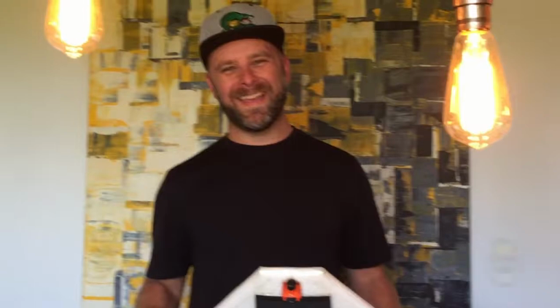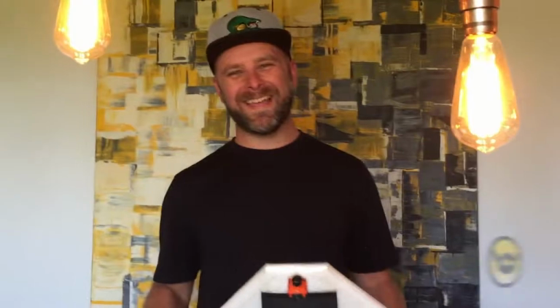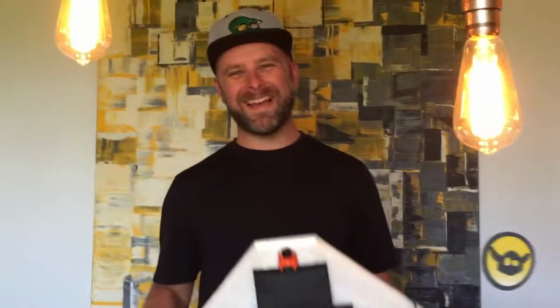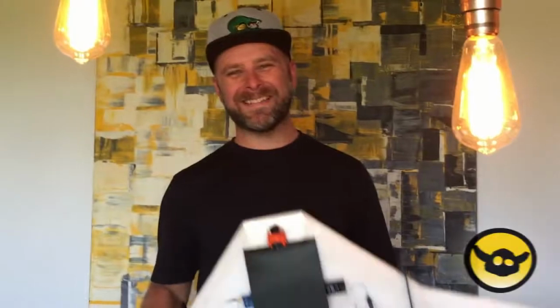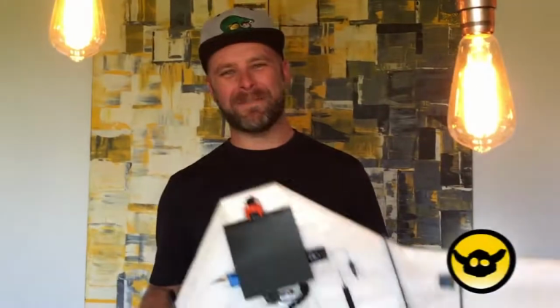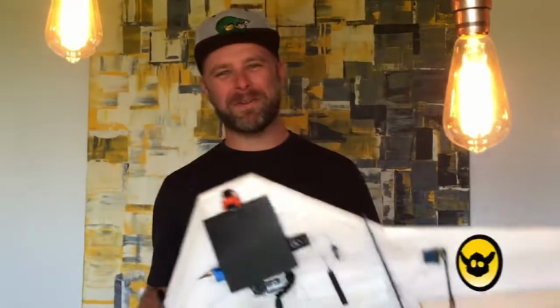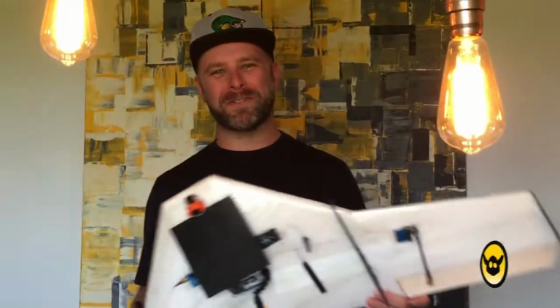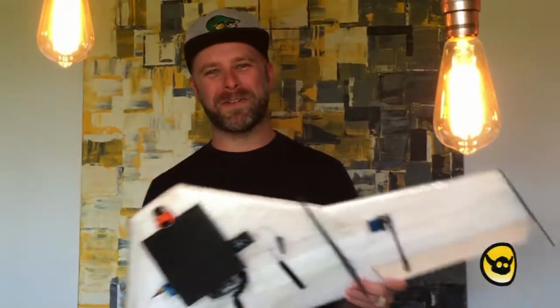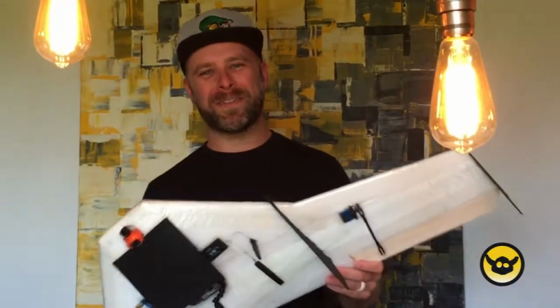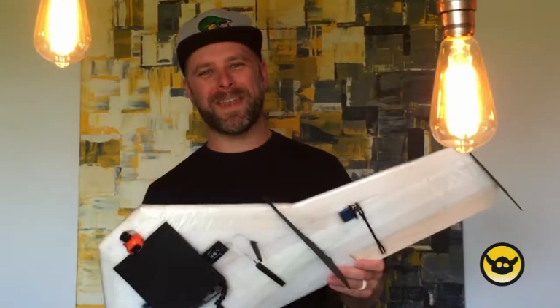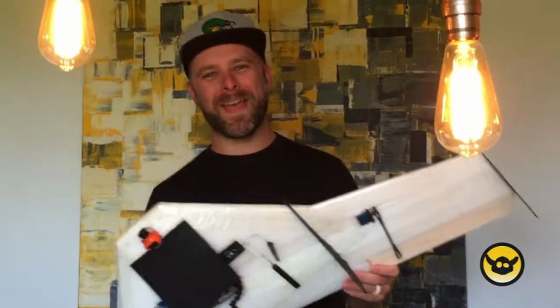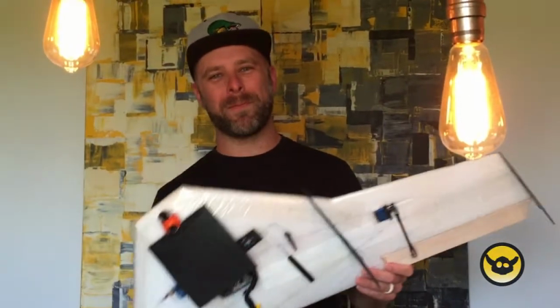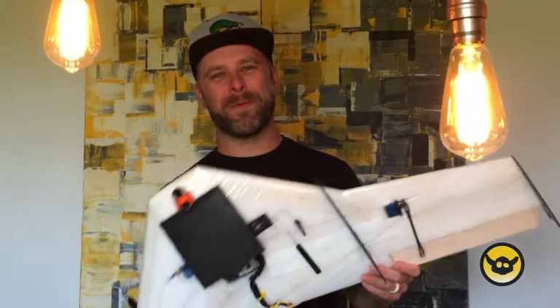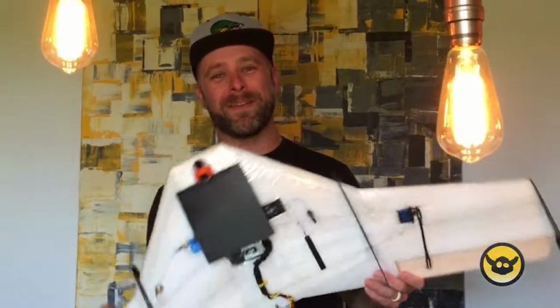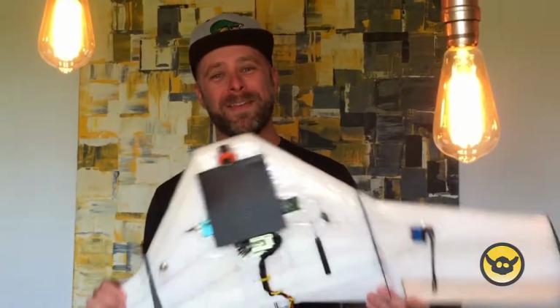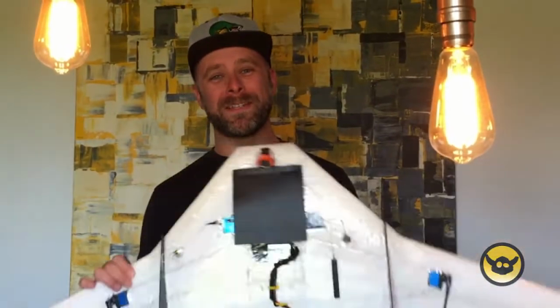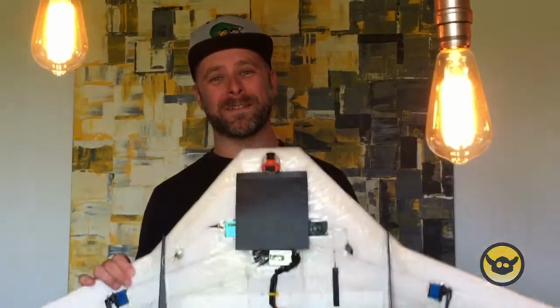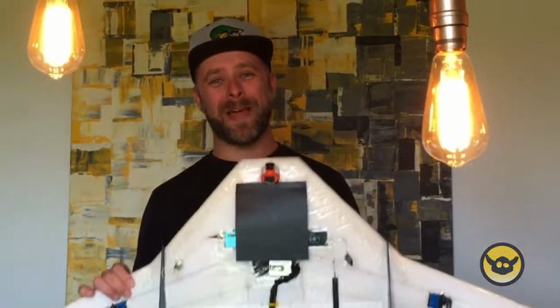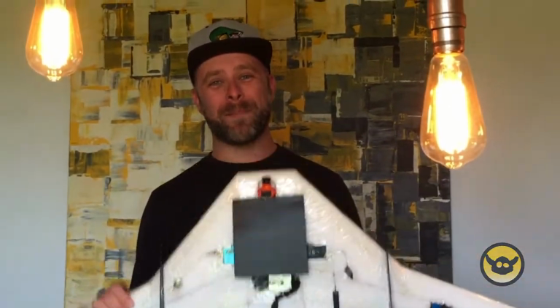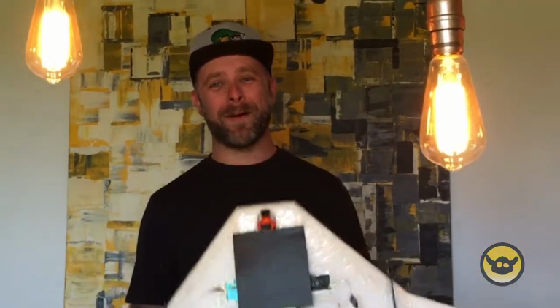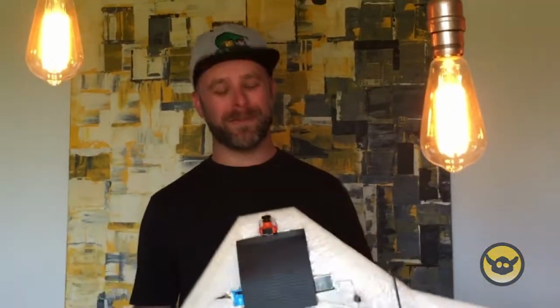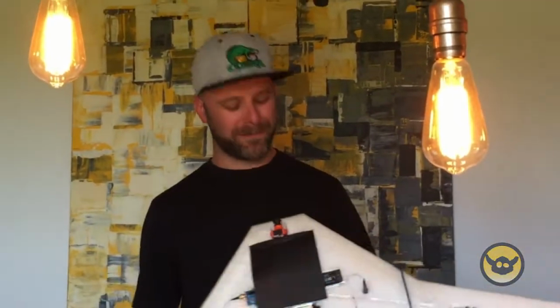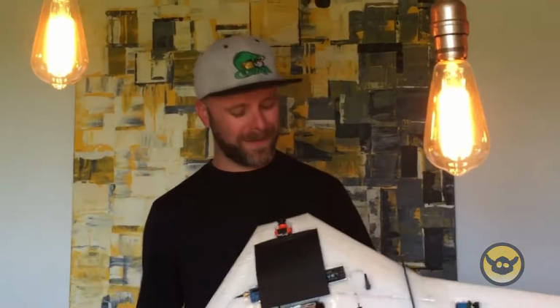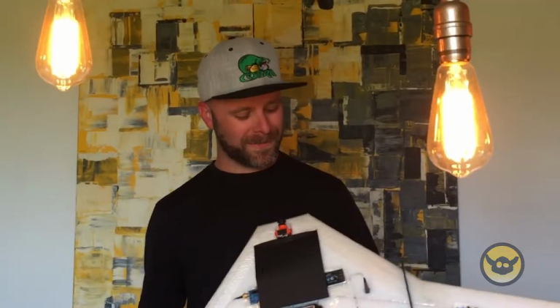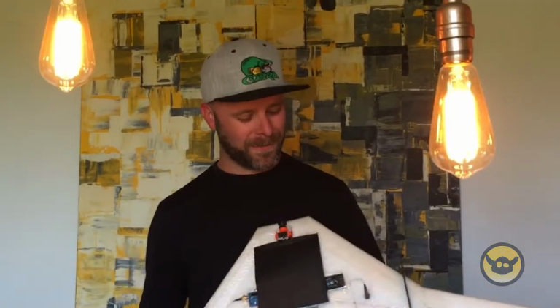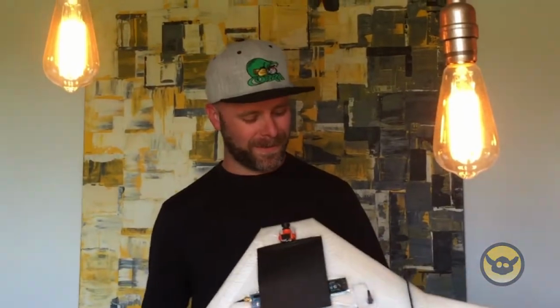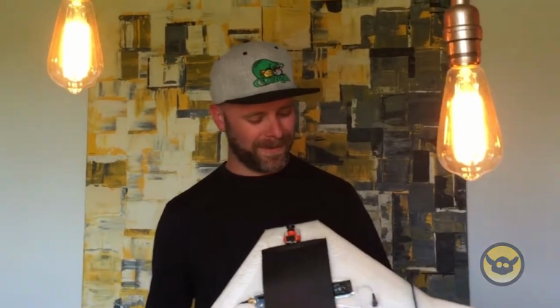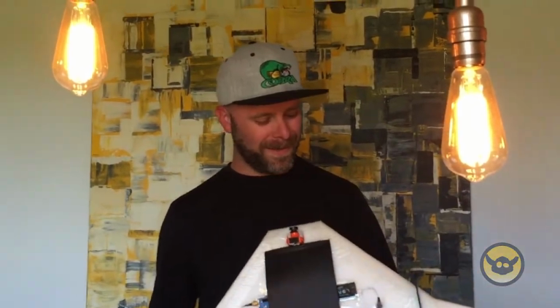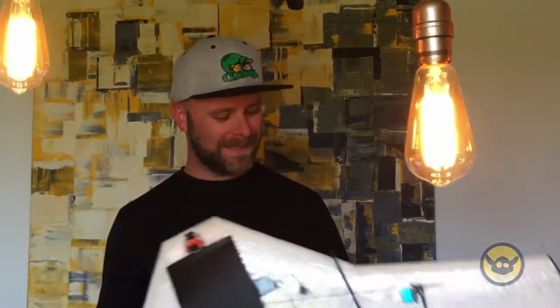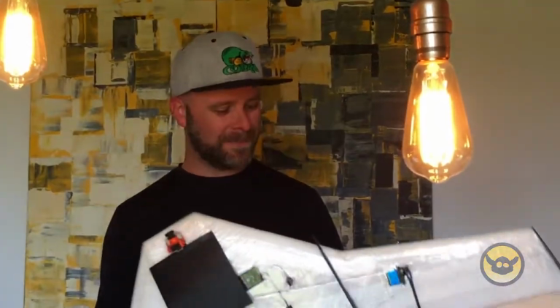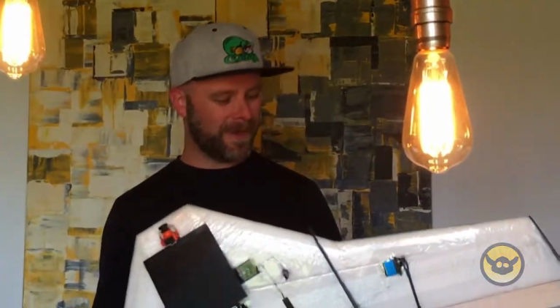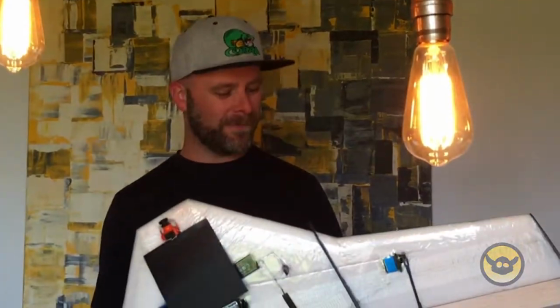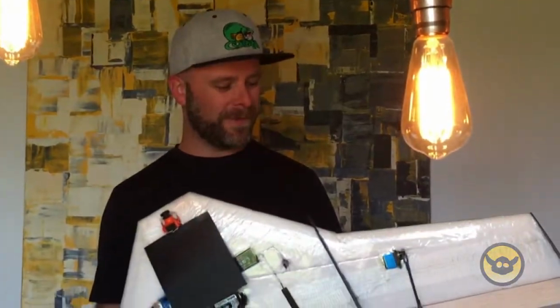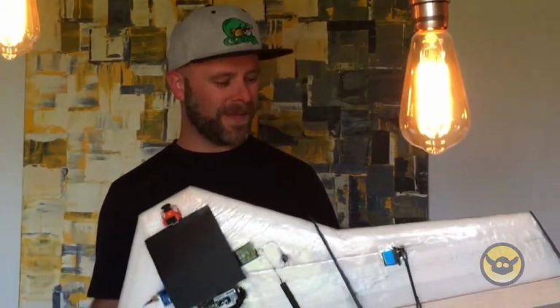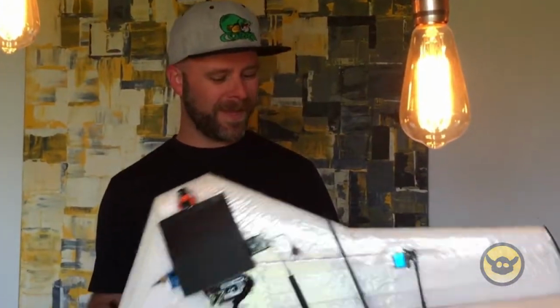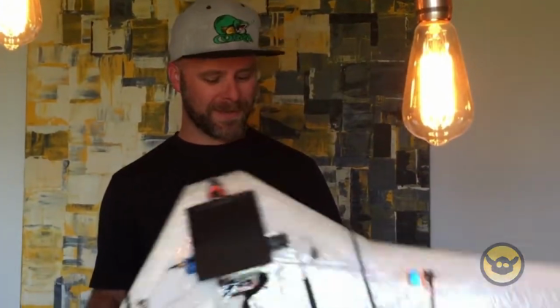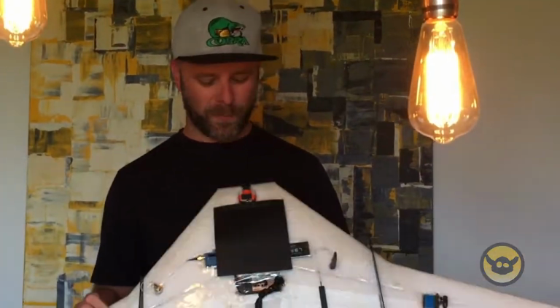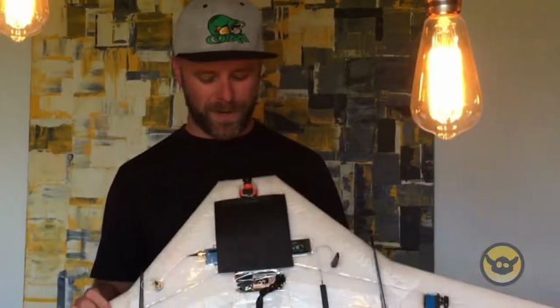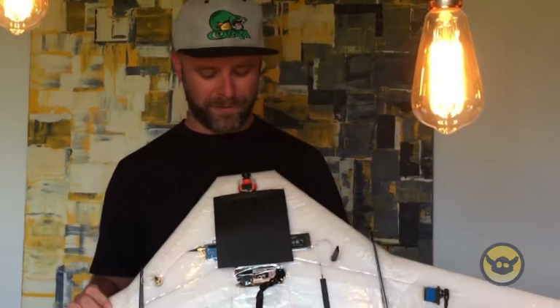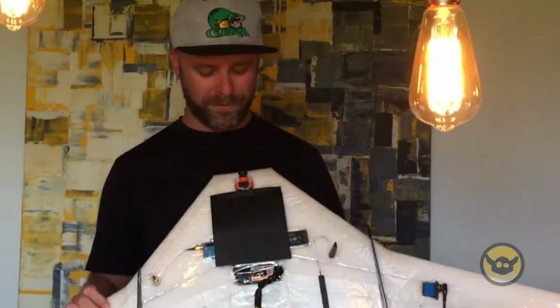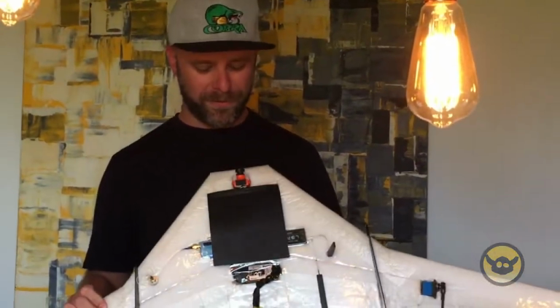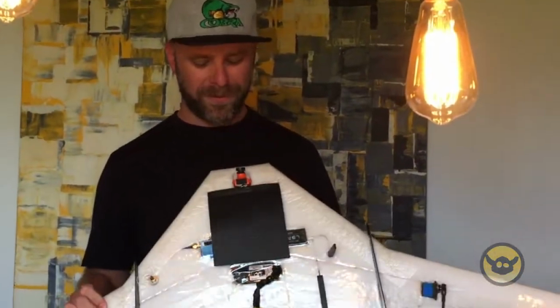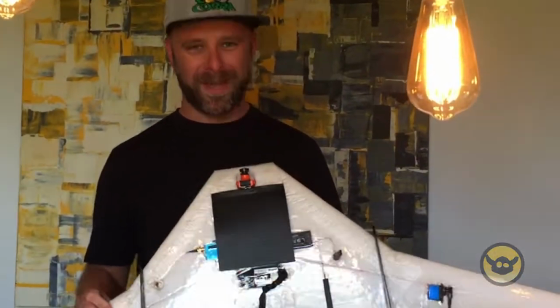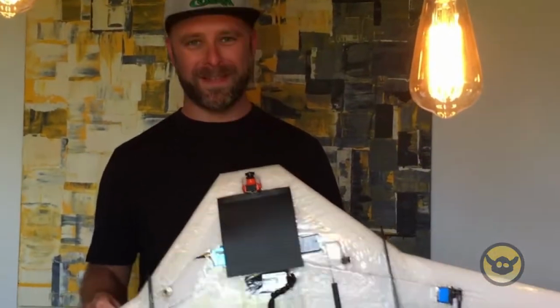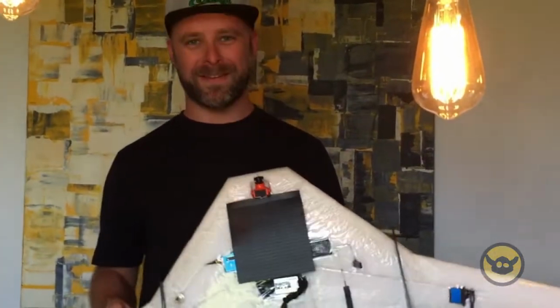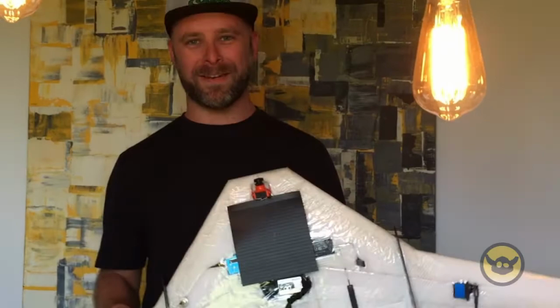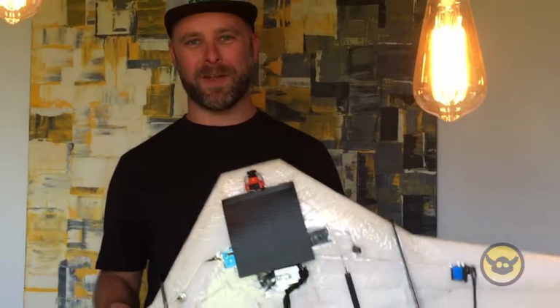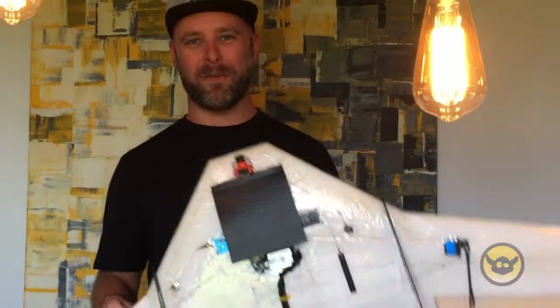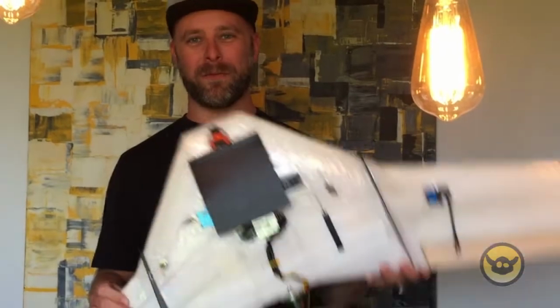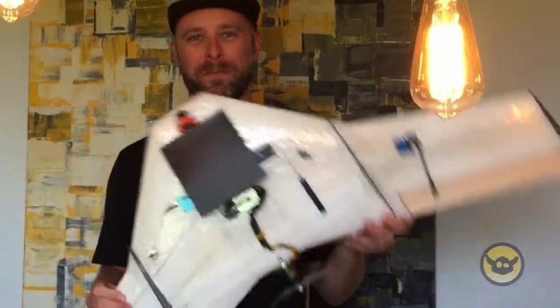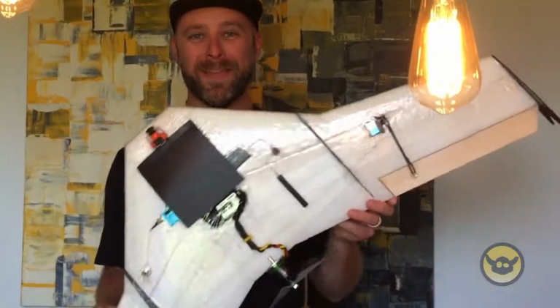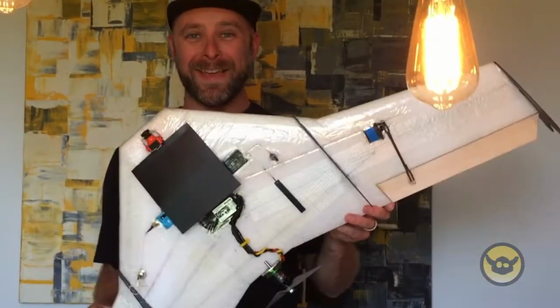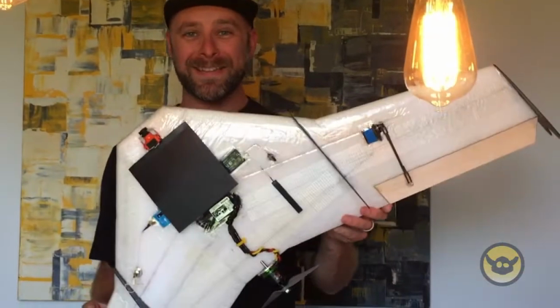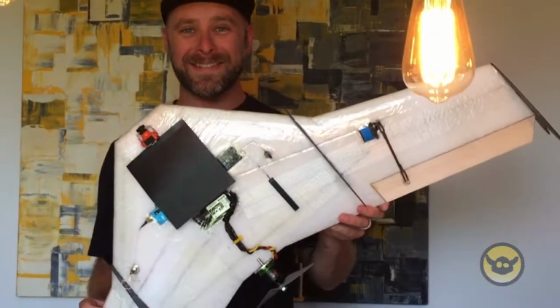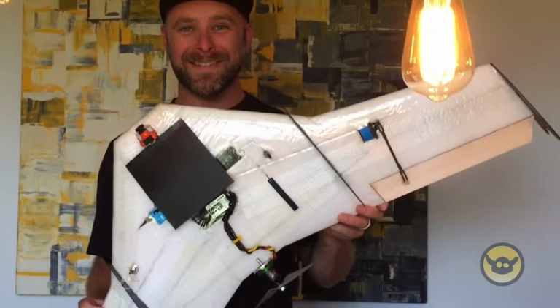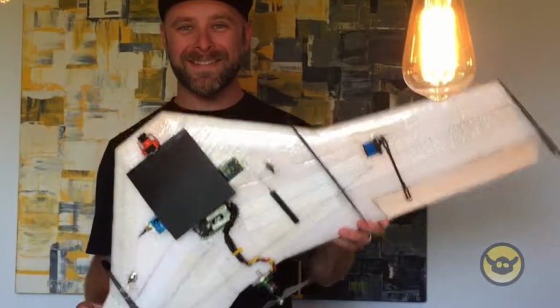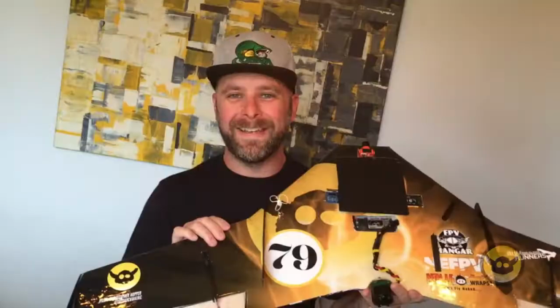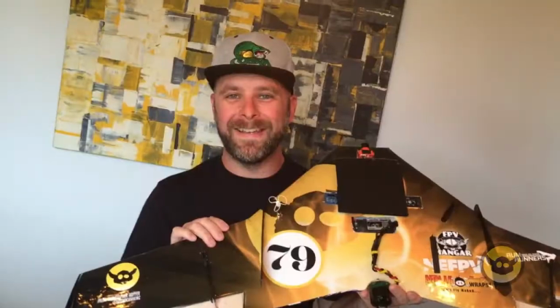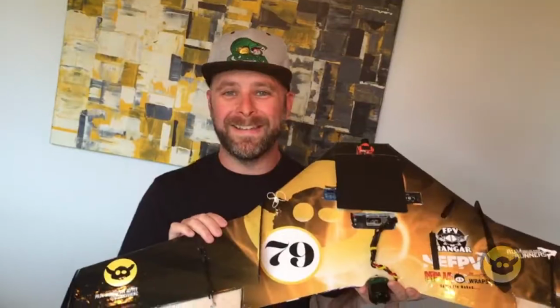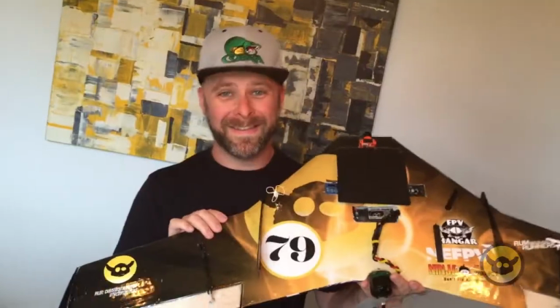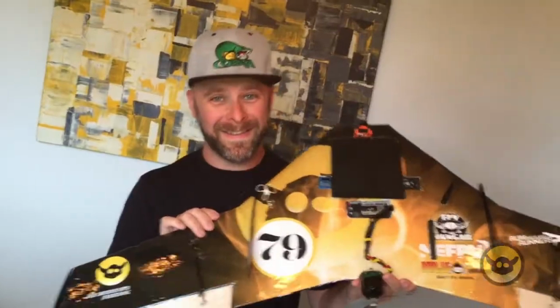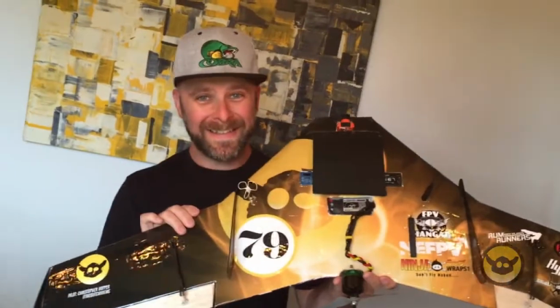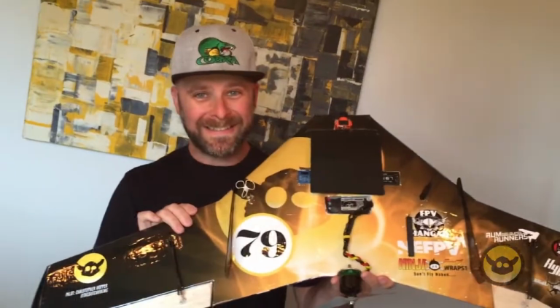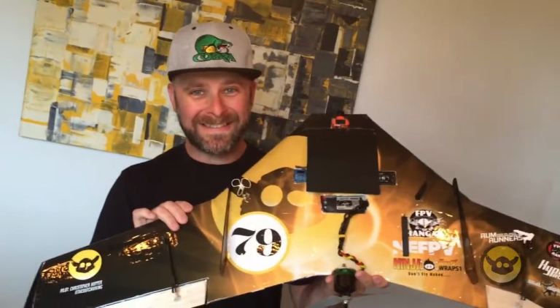Hey guys, I'm going to show you today how to put a ninja wrap on your race wing. This is my VAS Wyvern and it's going to go from this into this.